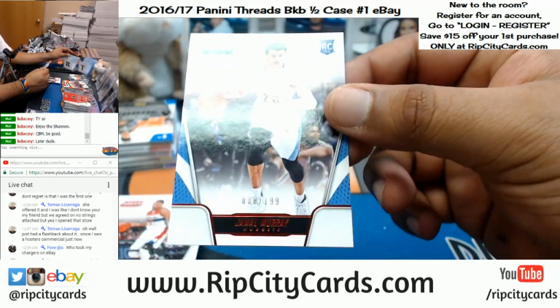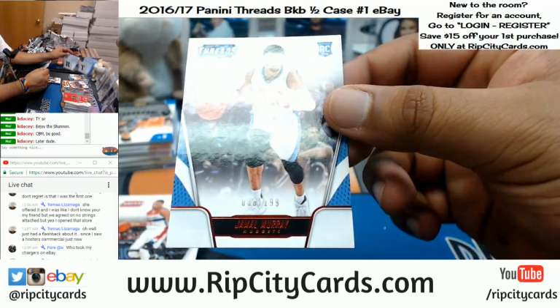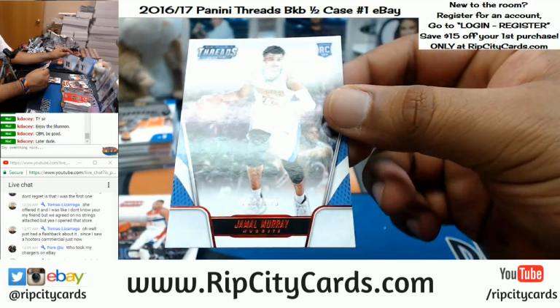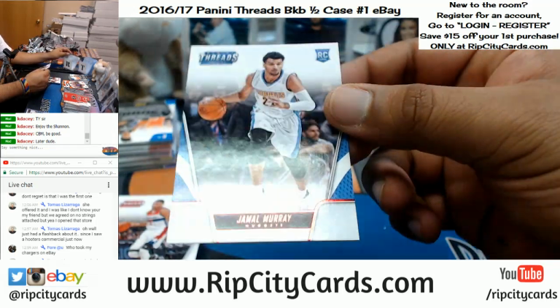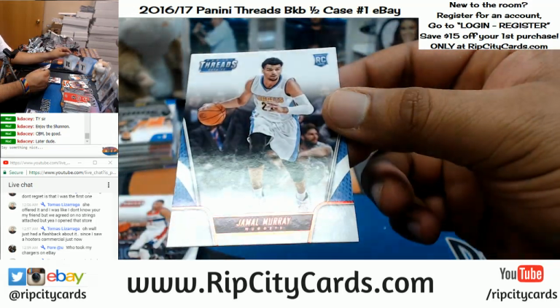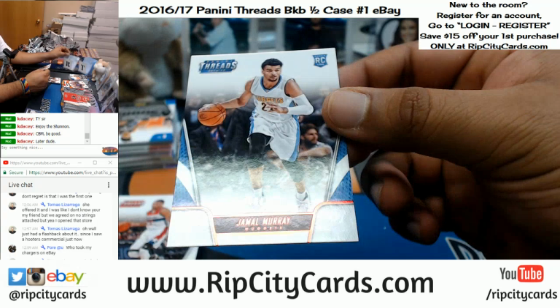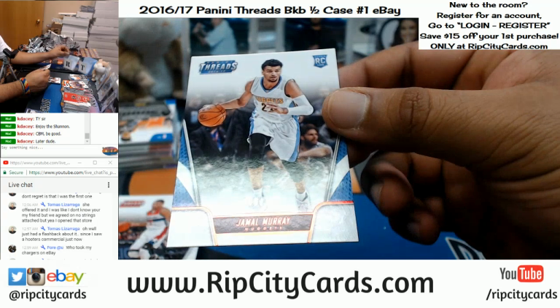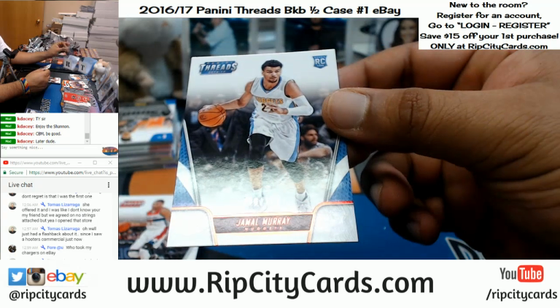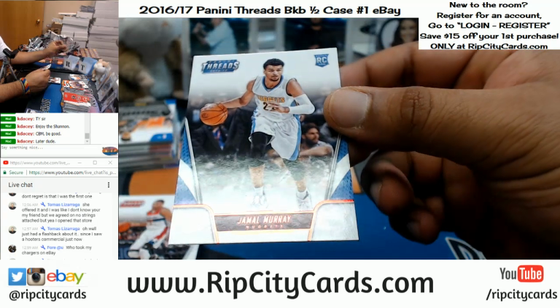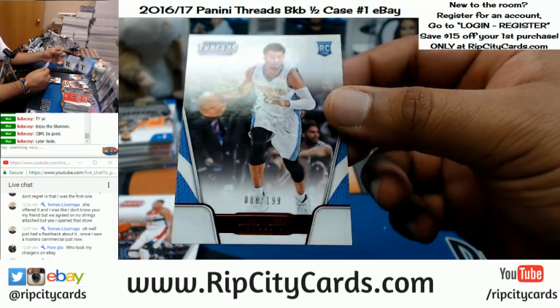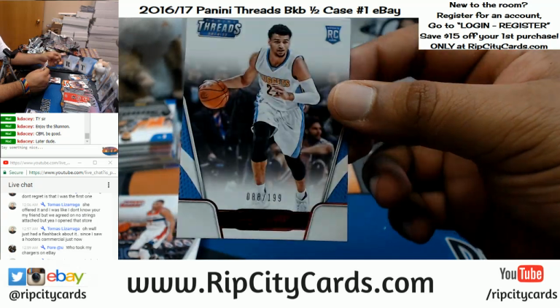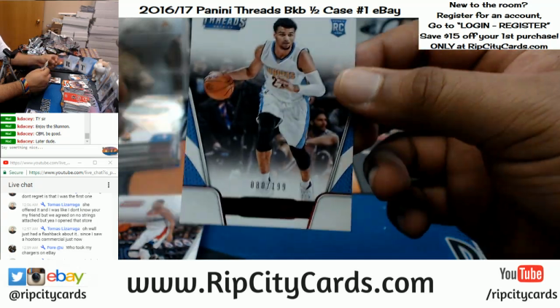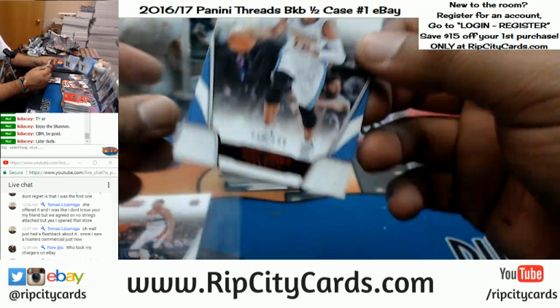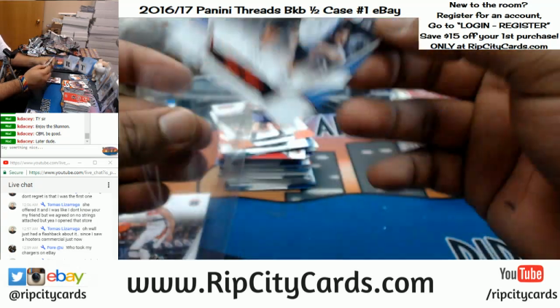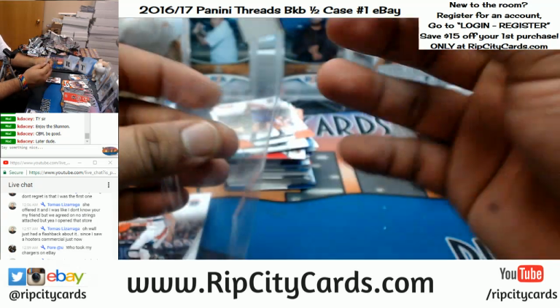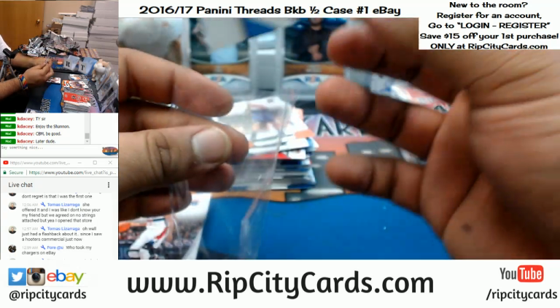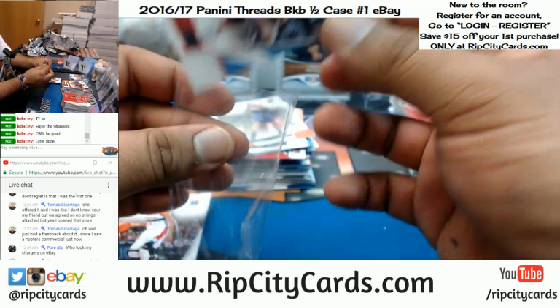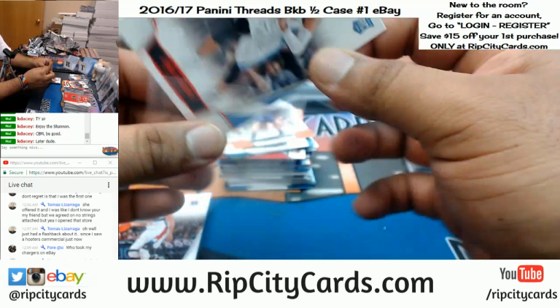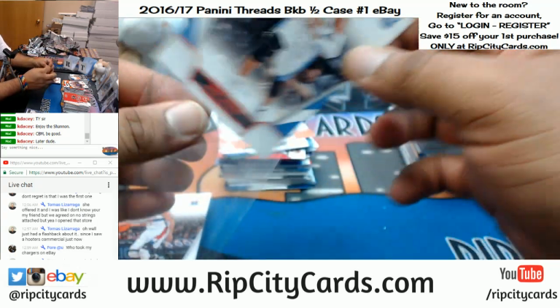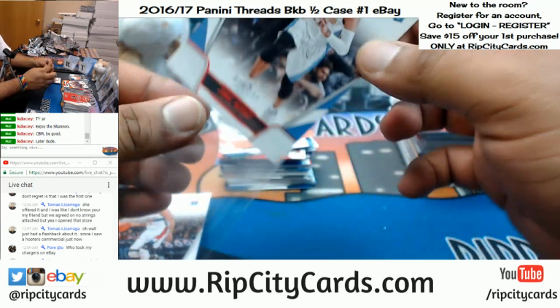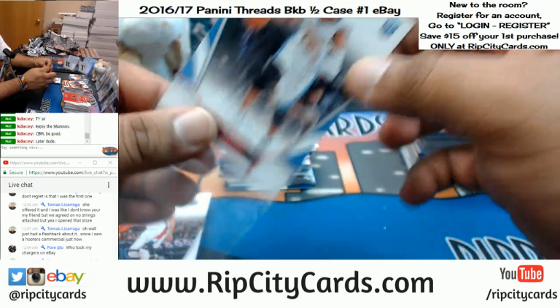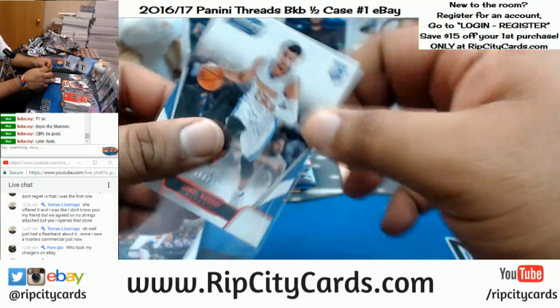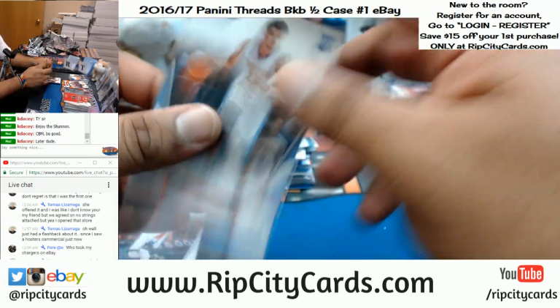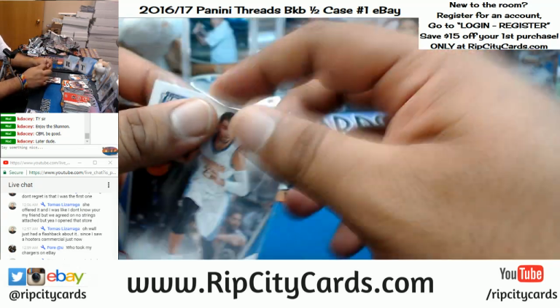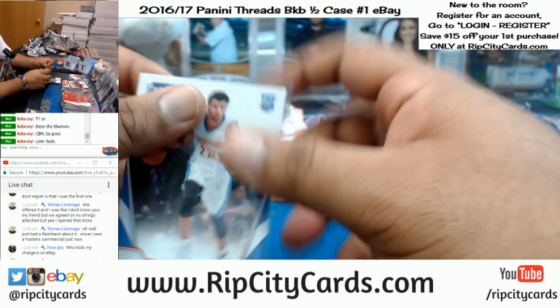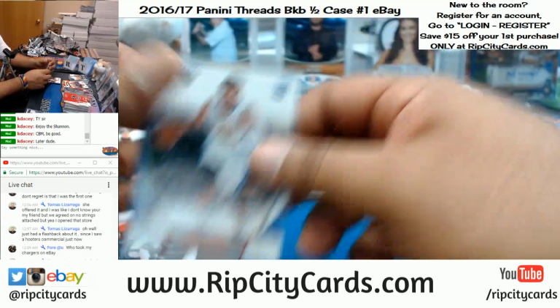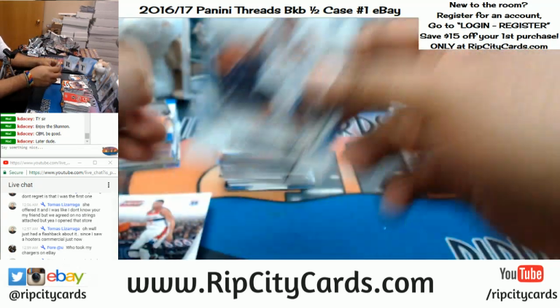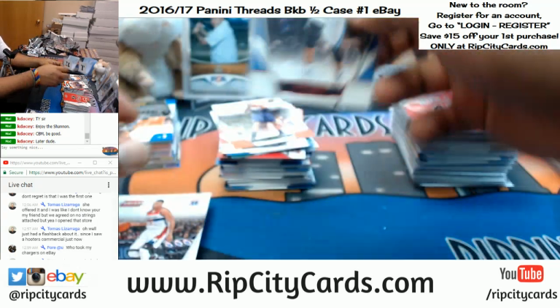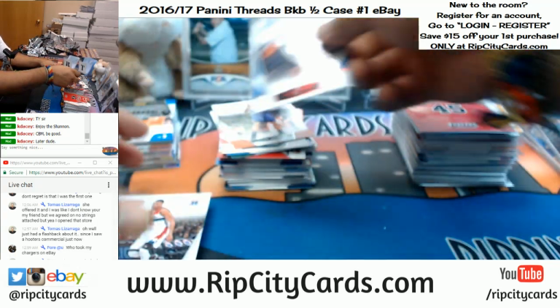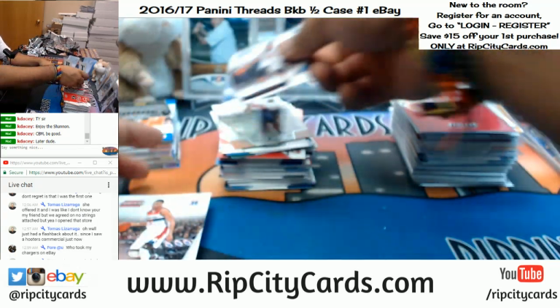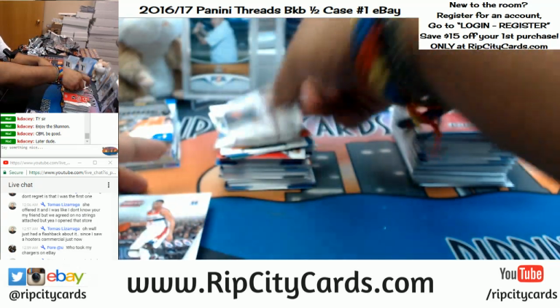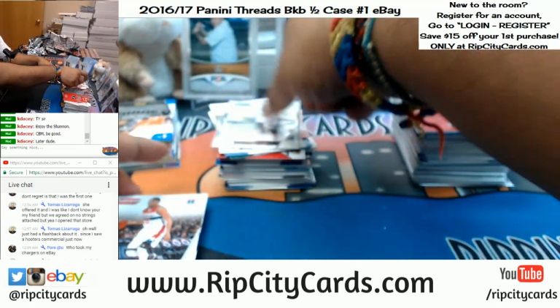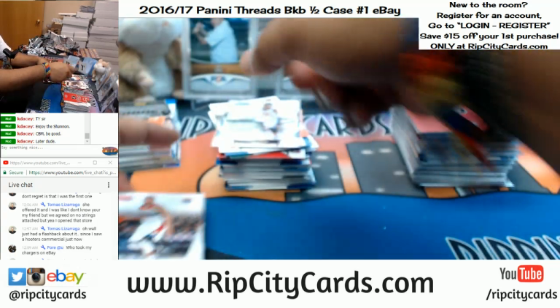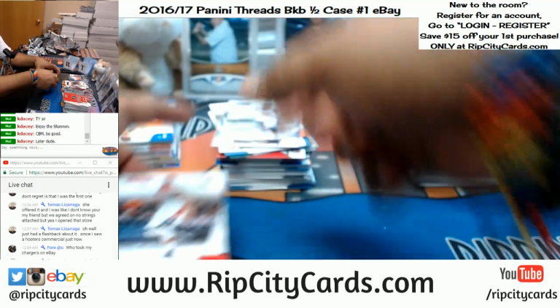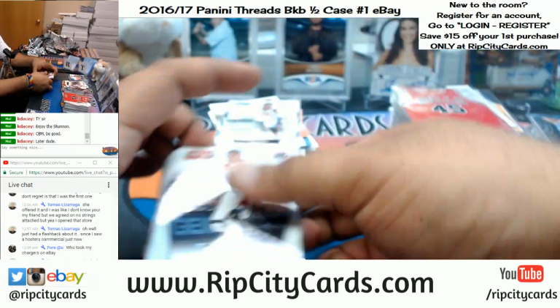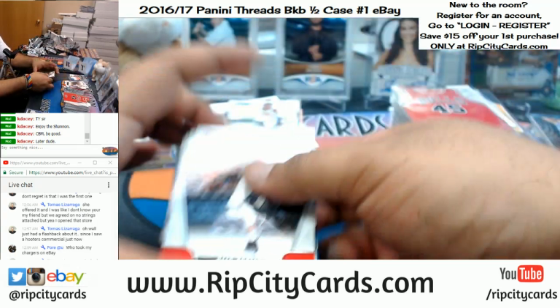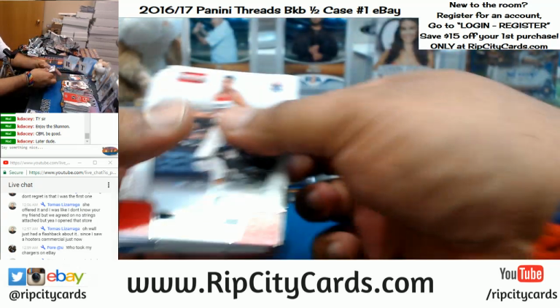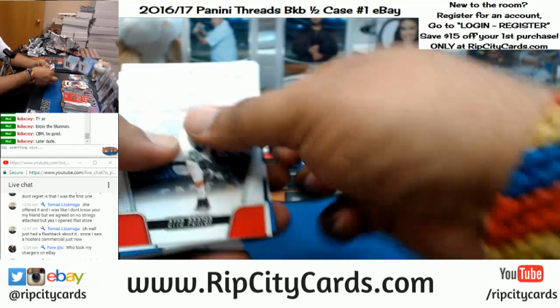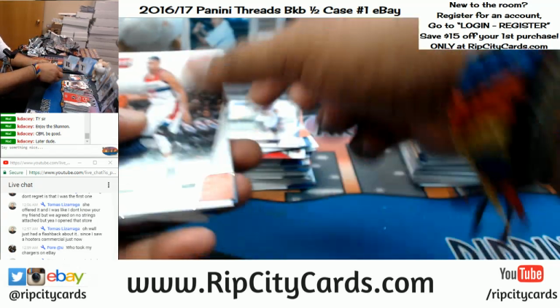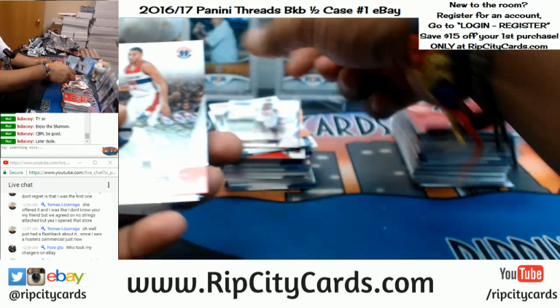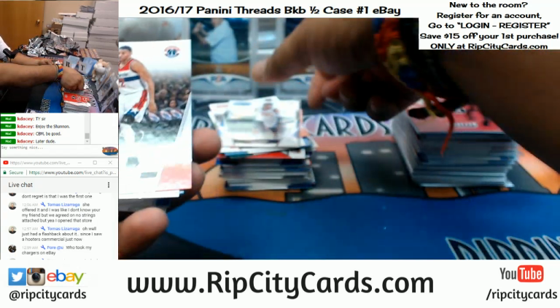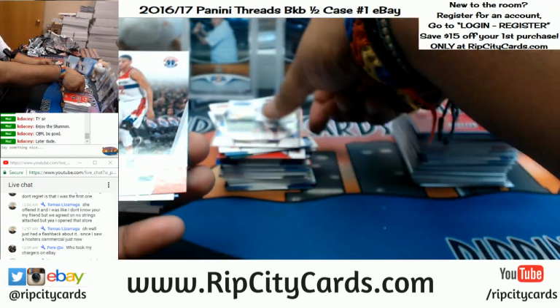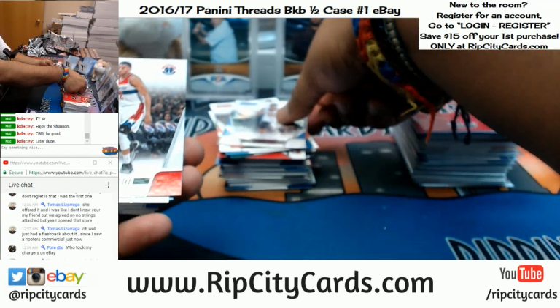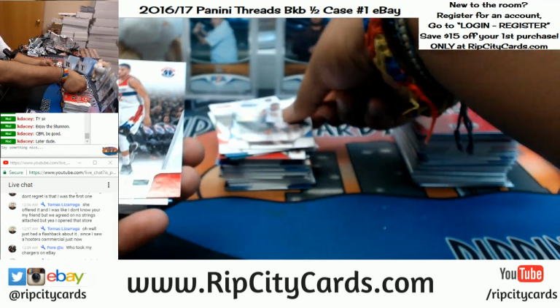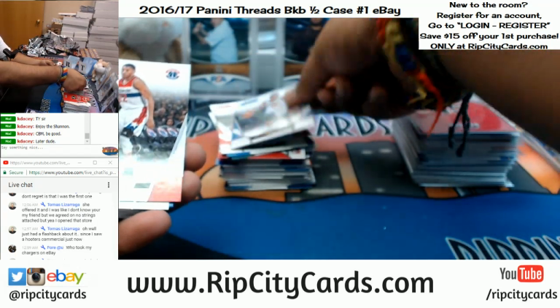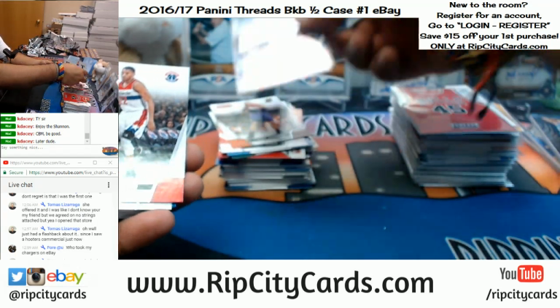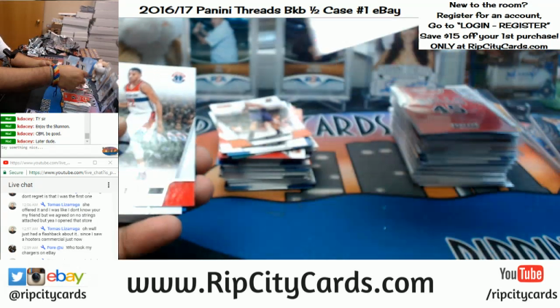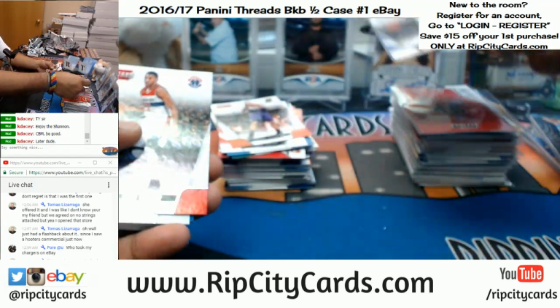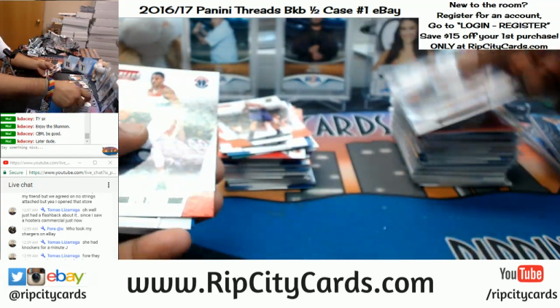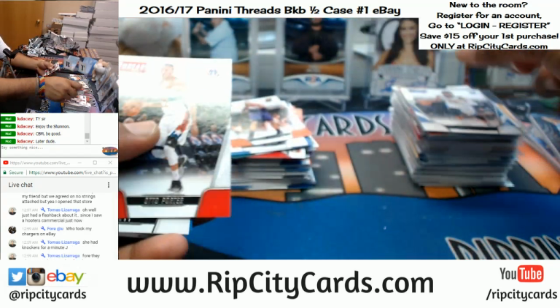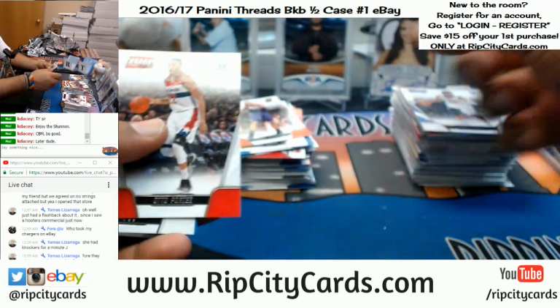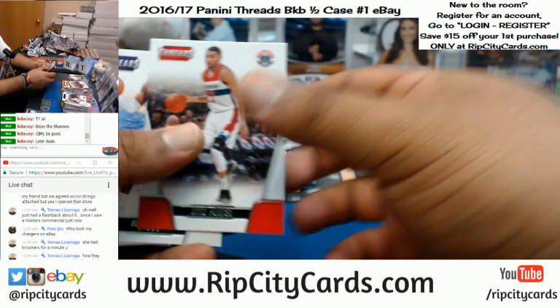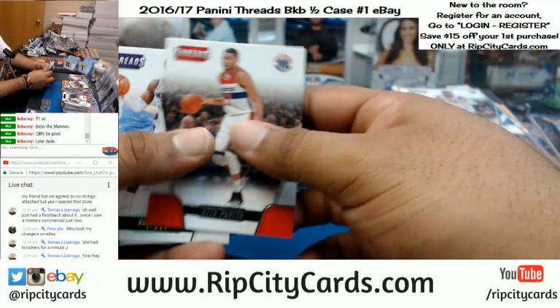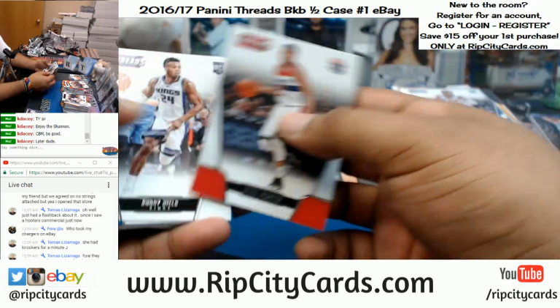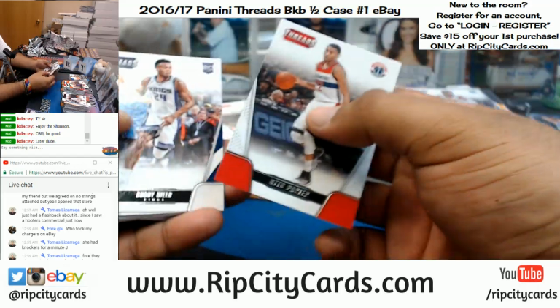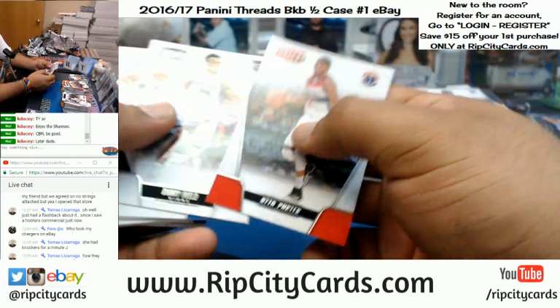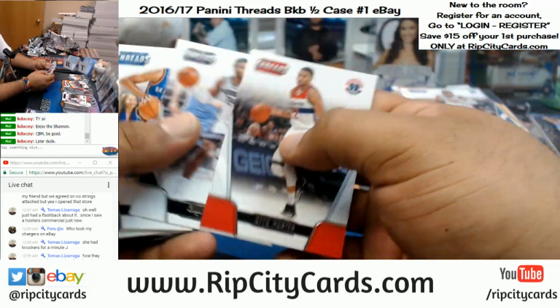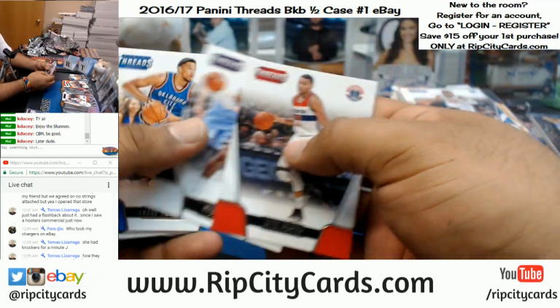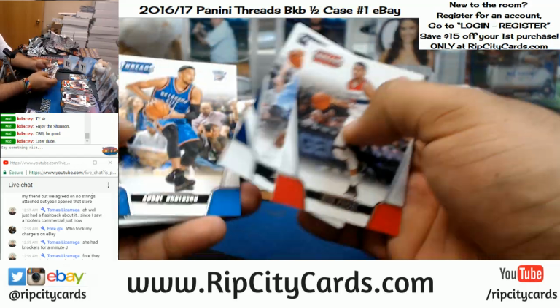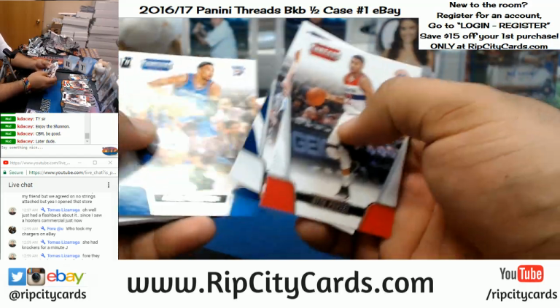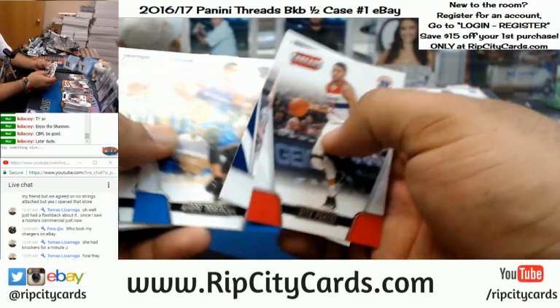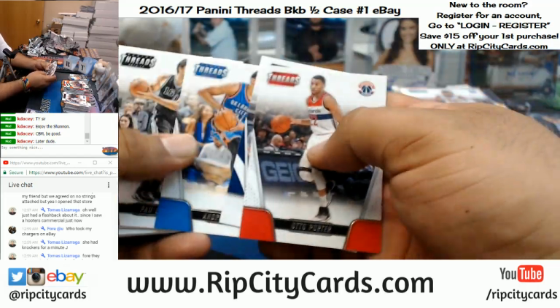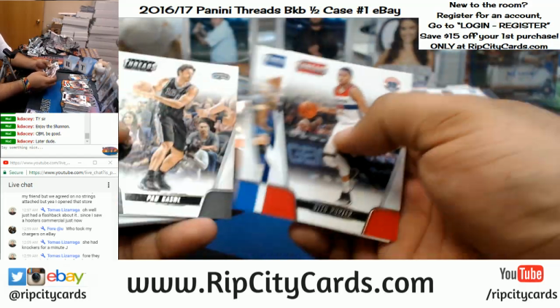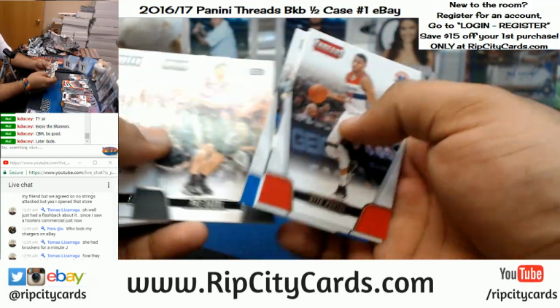Numbered to 189, Jamal Murray of the Nuggets.